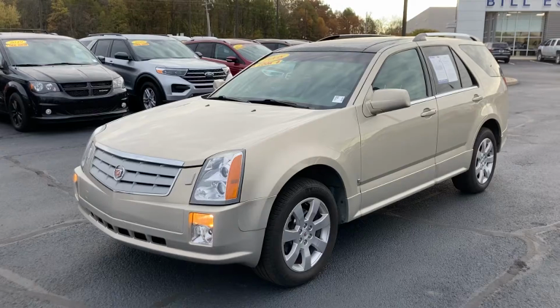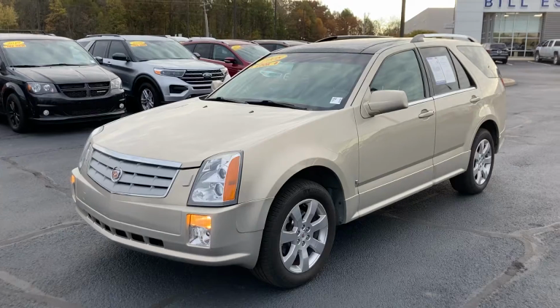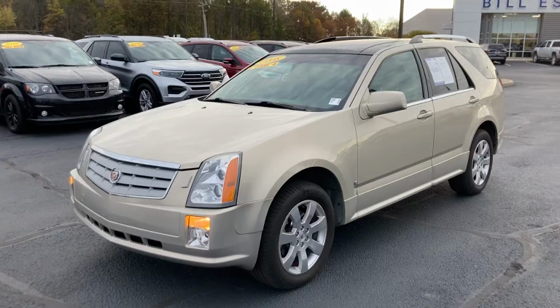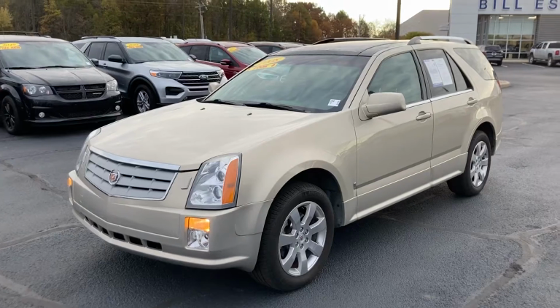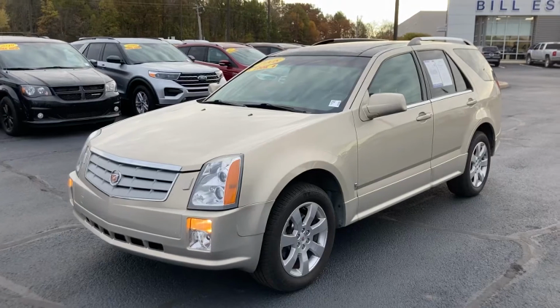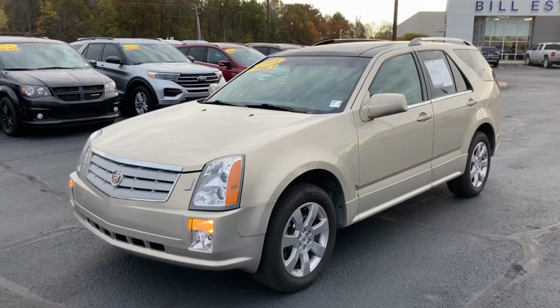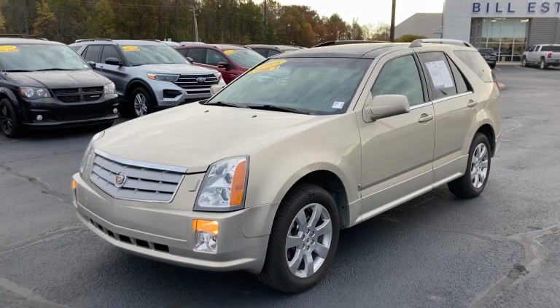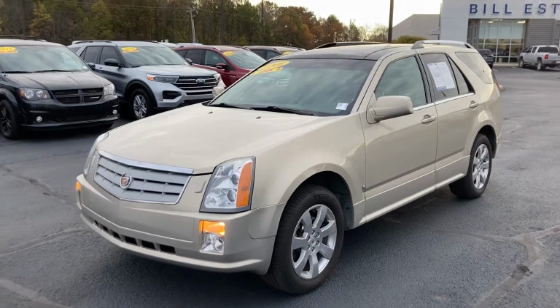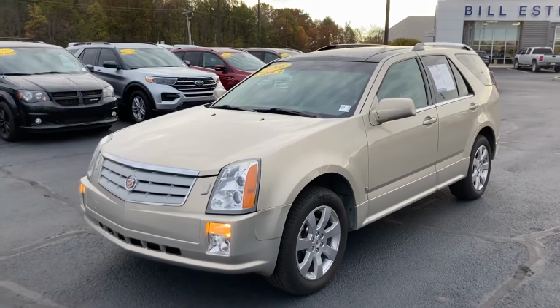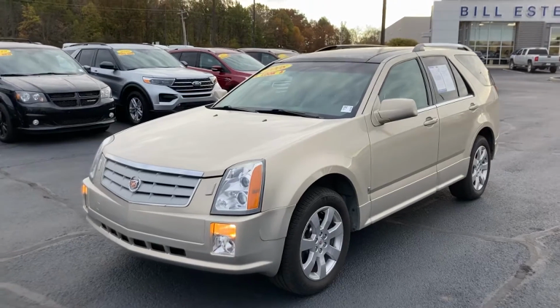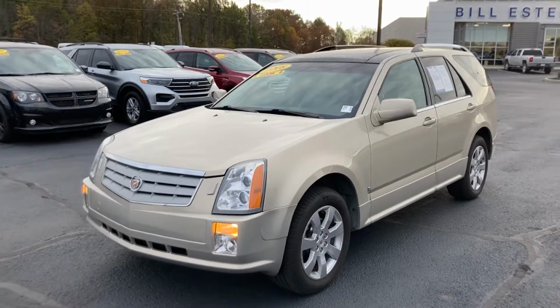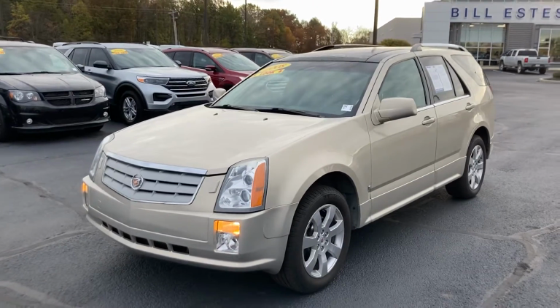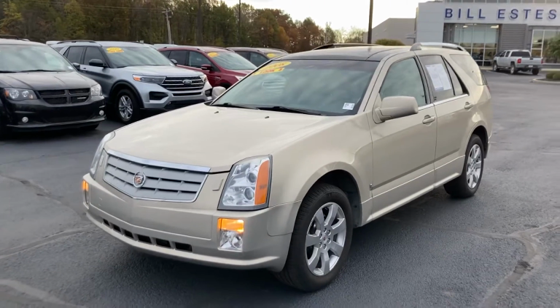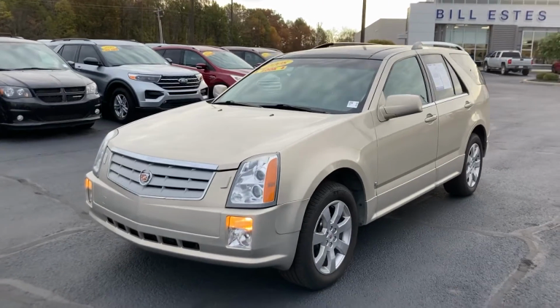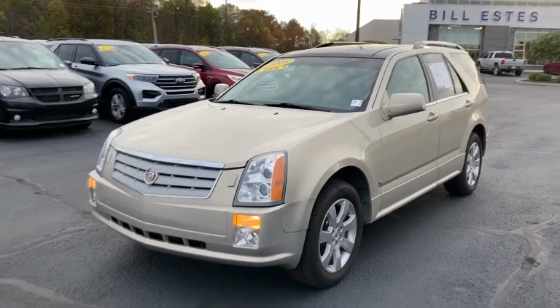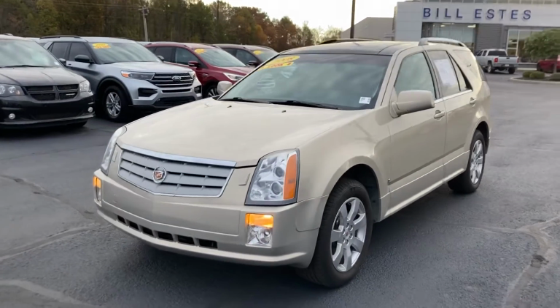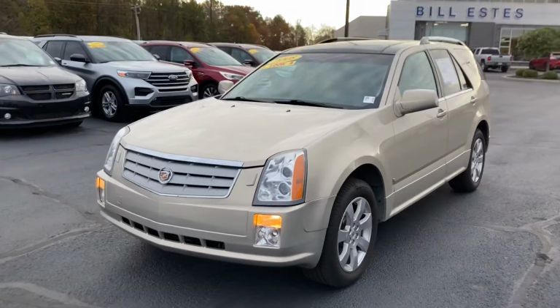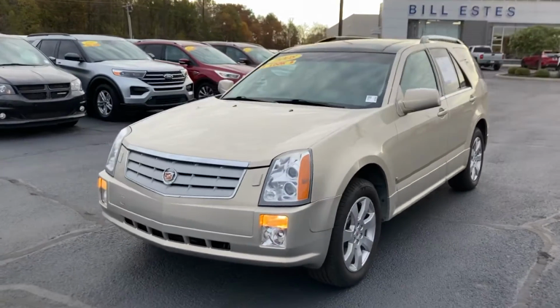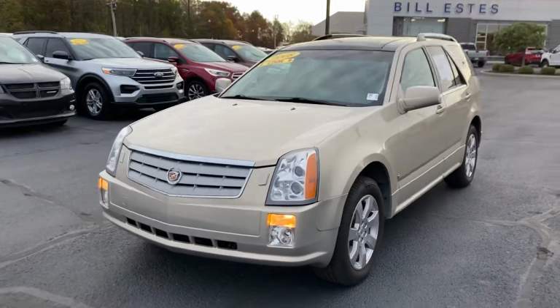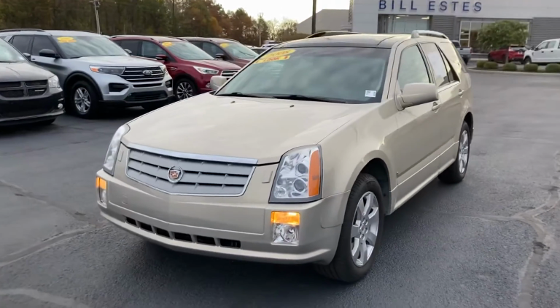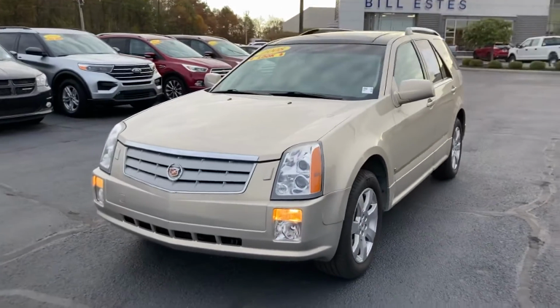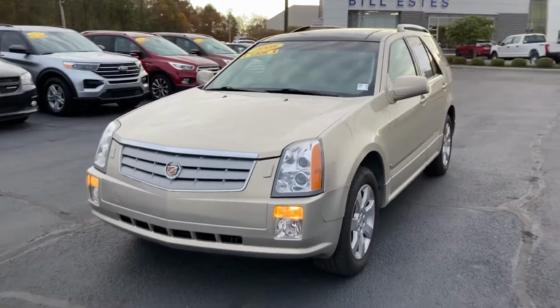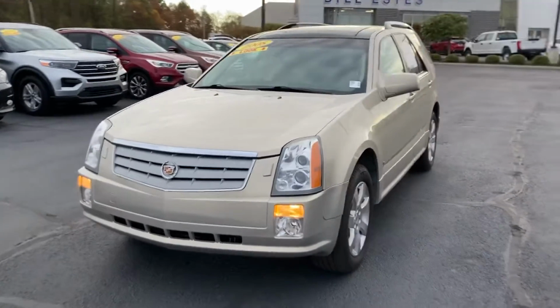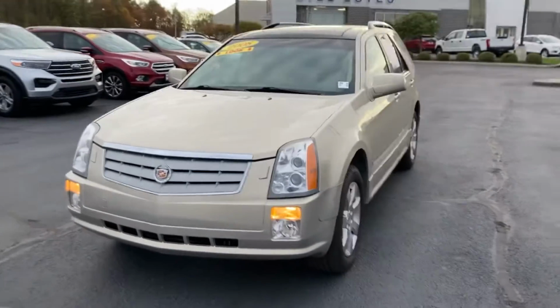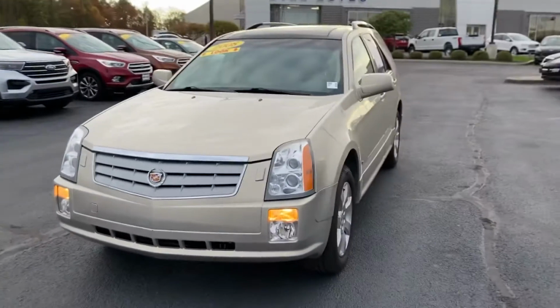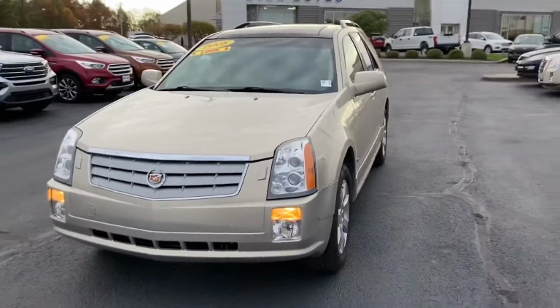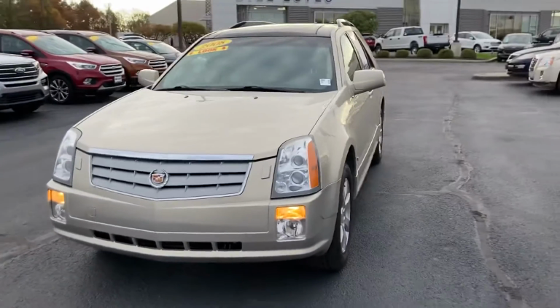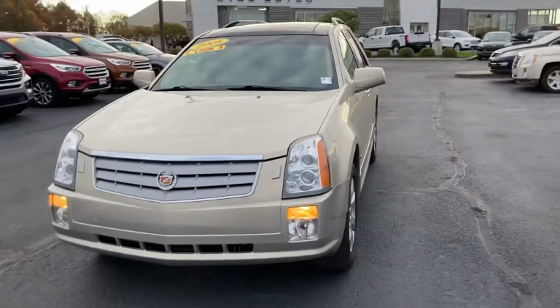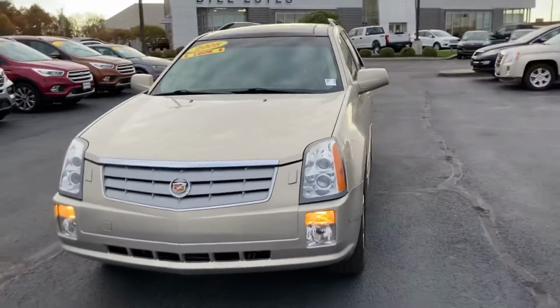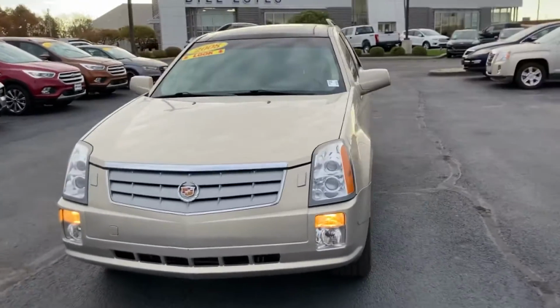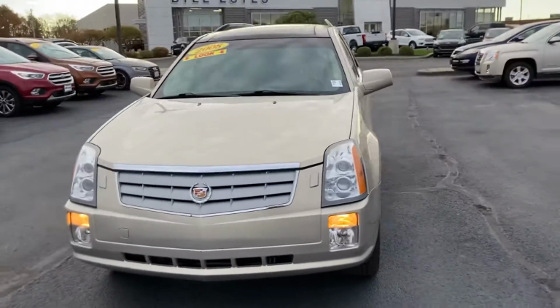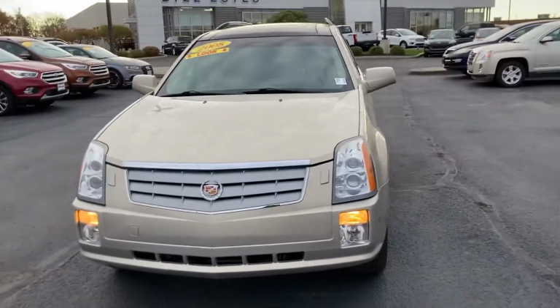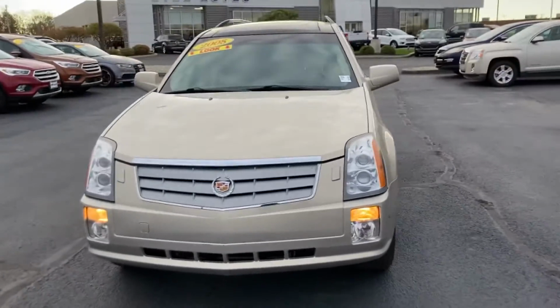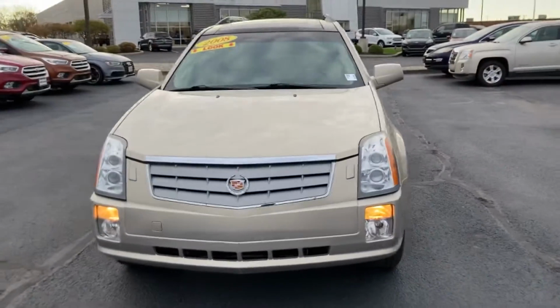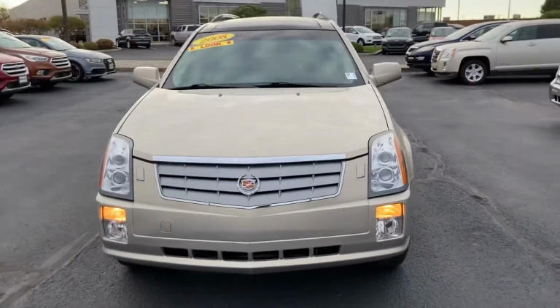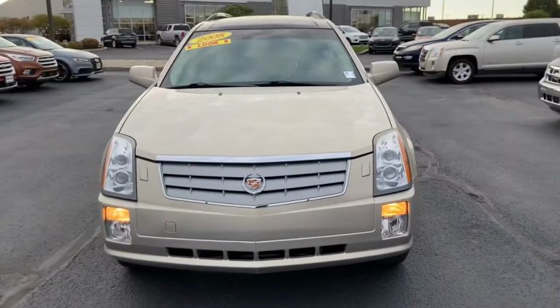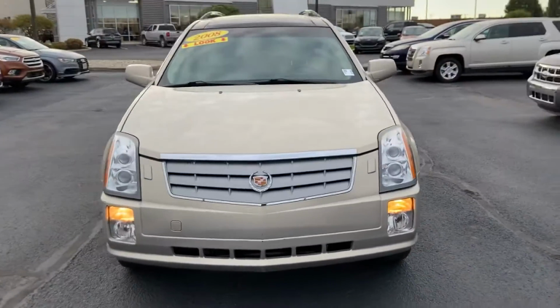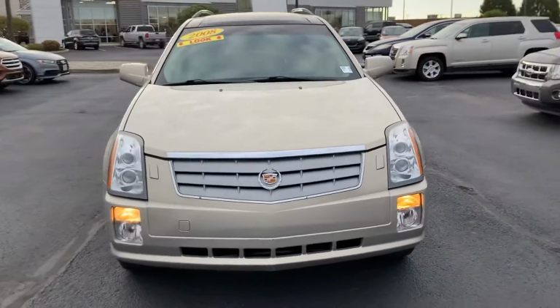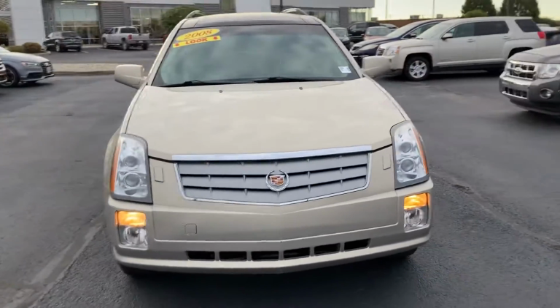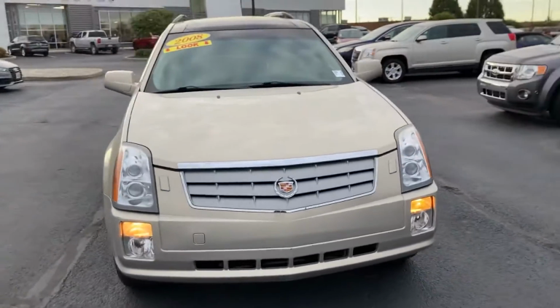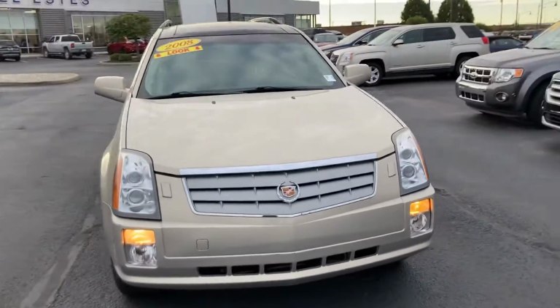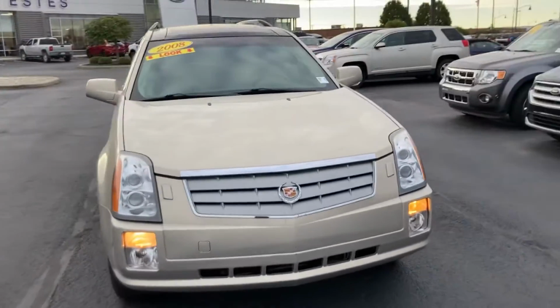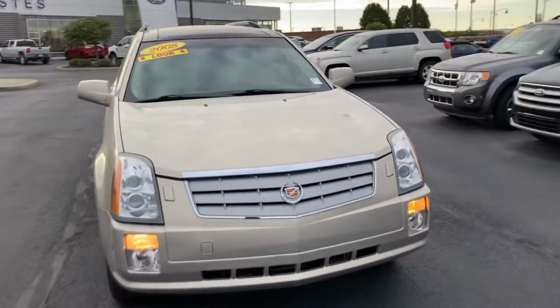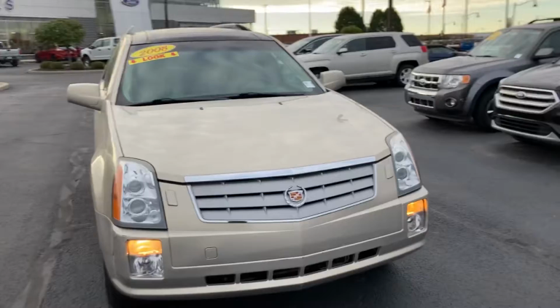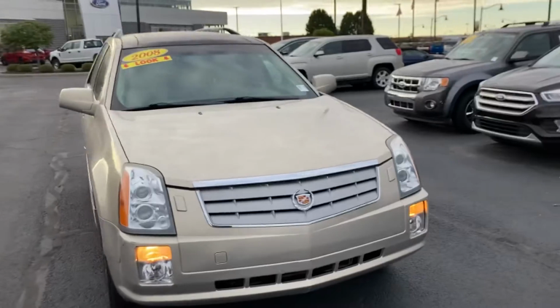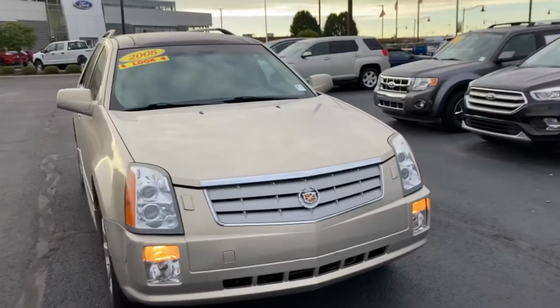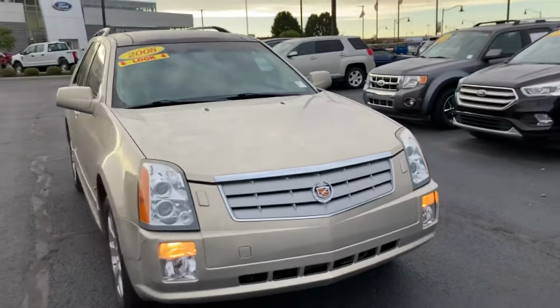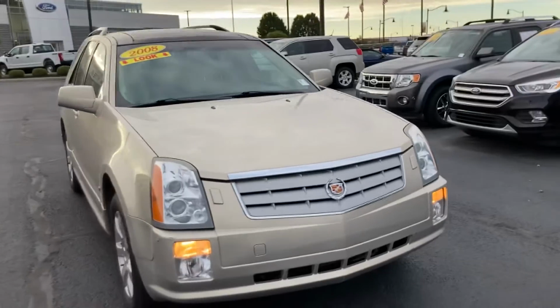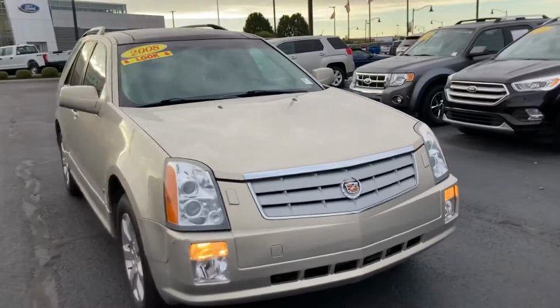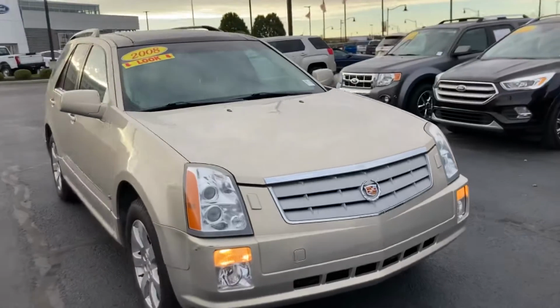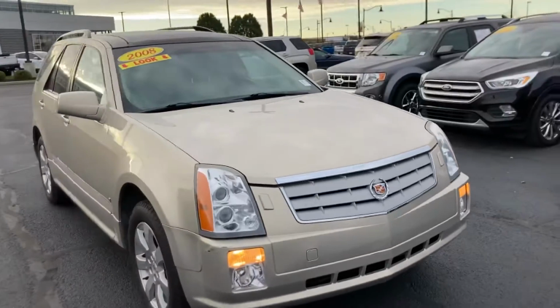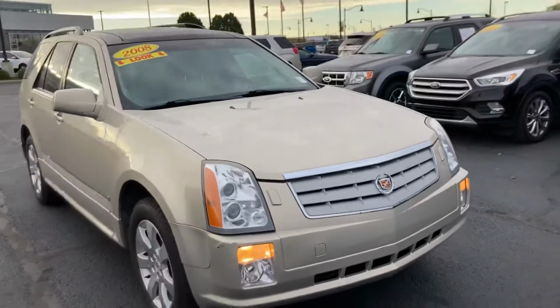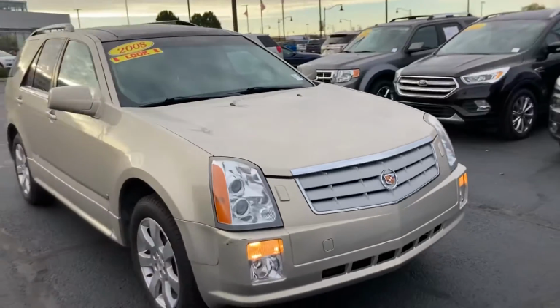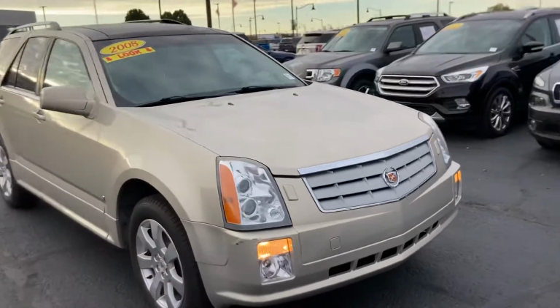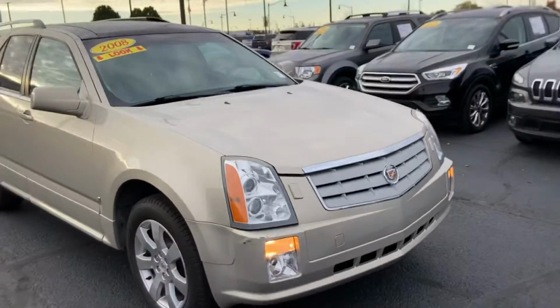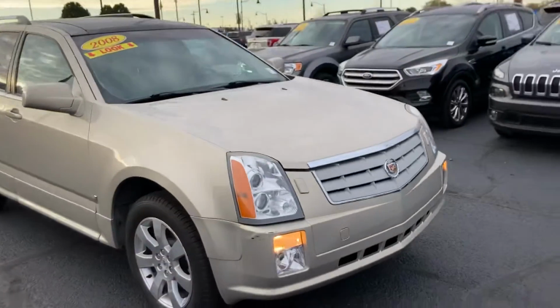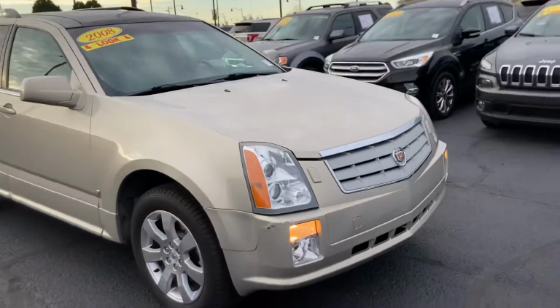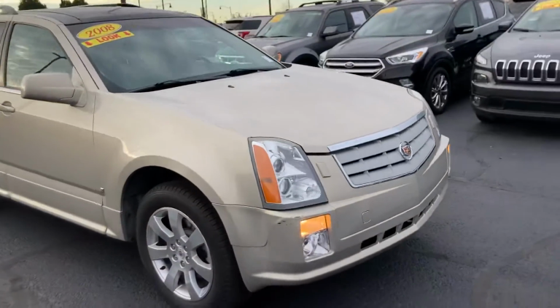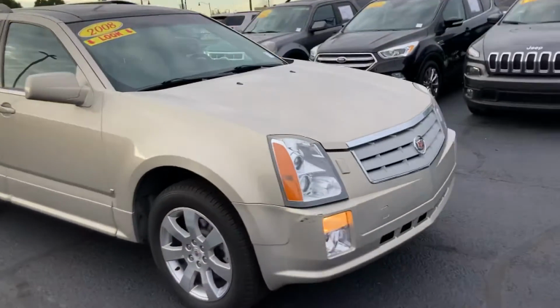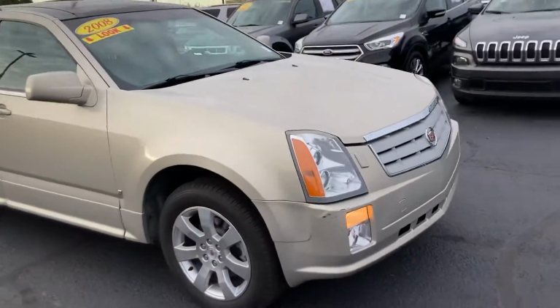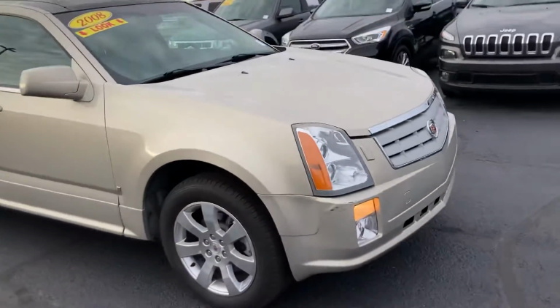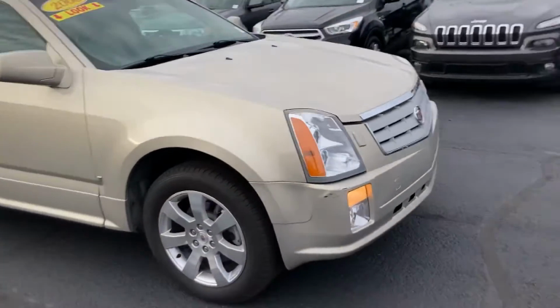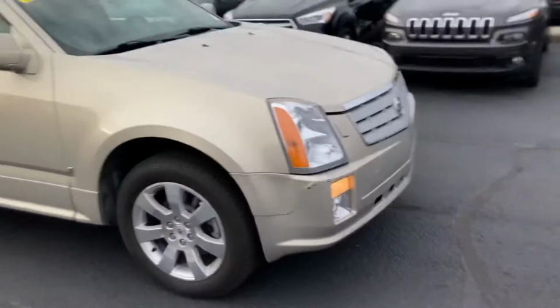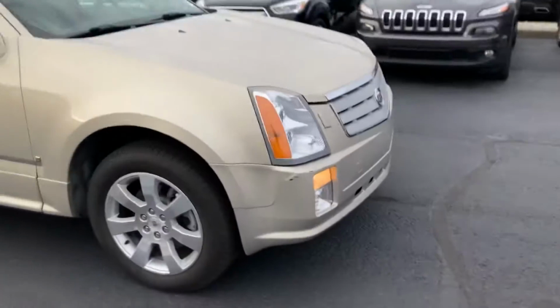Hi, this is Chris Dillon with Bill Estes Ford. Wanted to walk around our 2008 Cadillac. Overall, the body's in great shape.